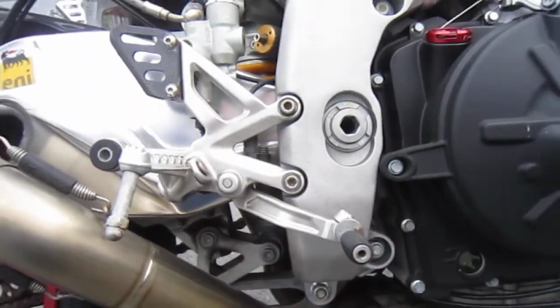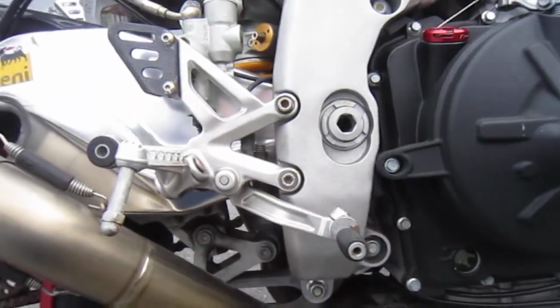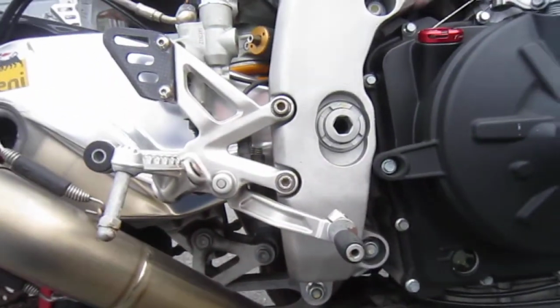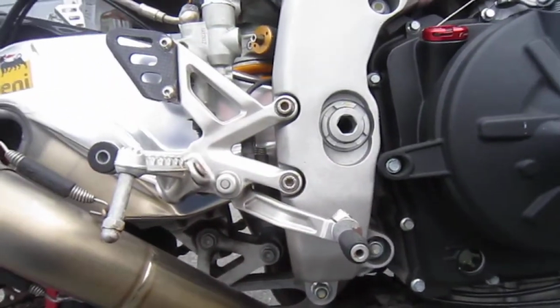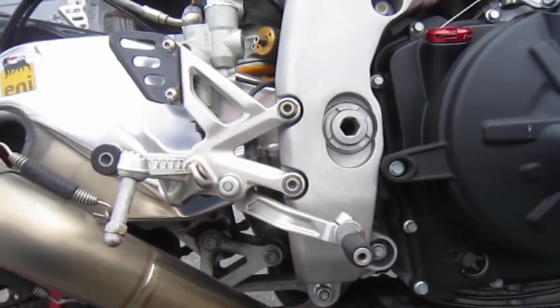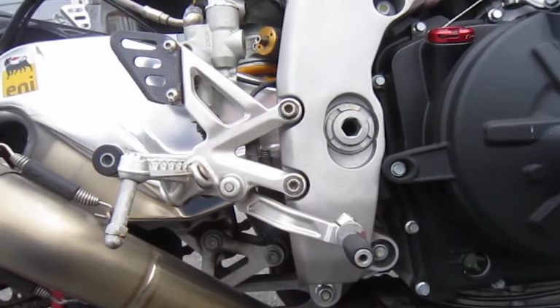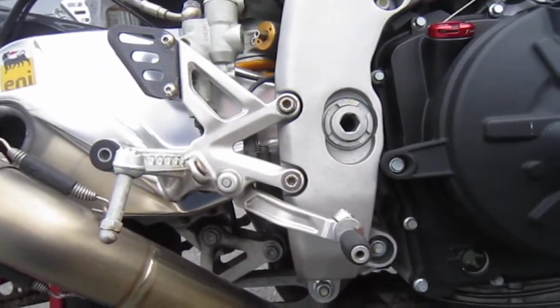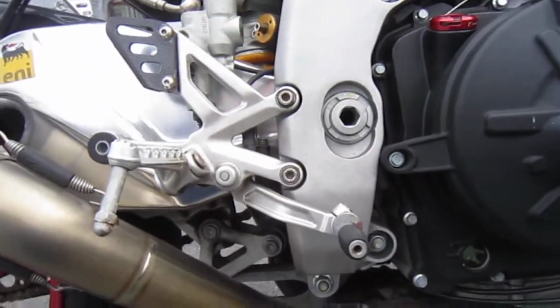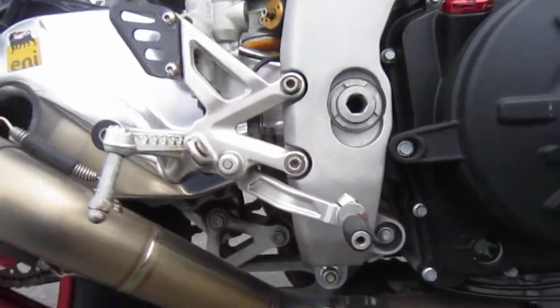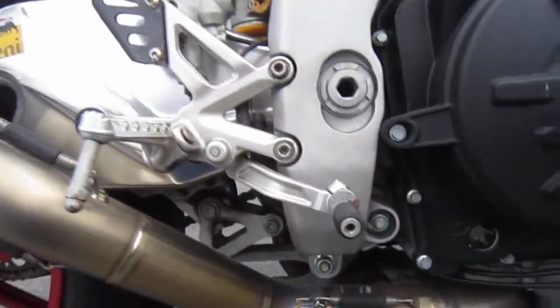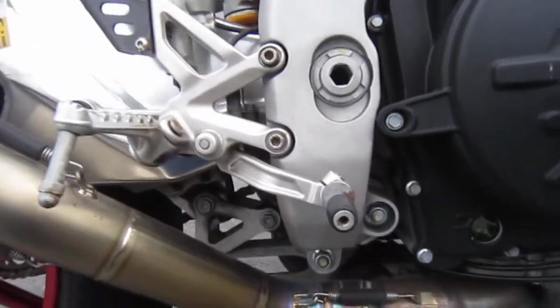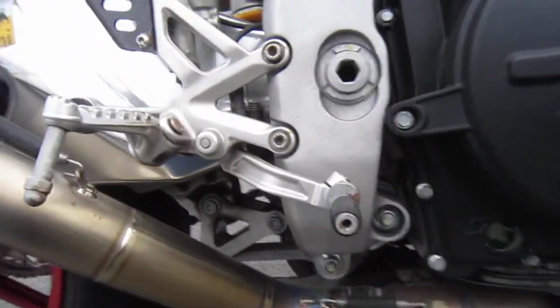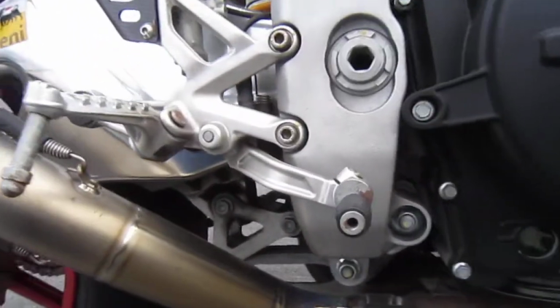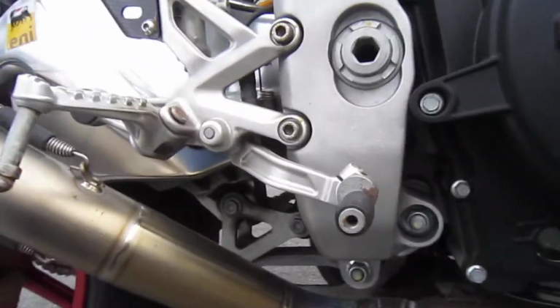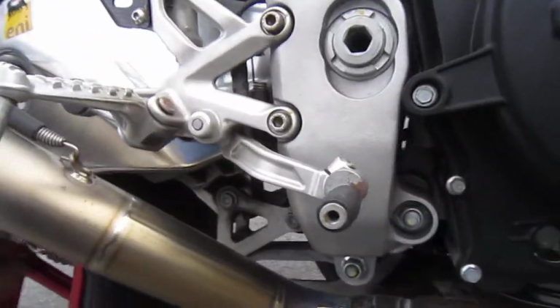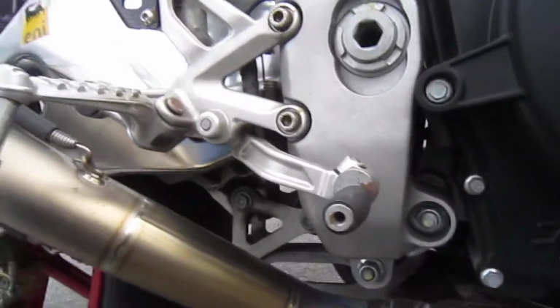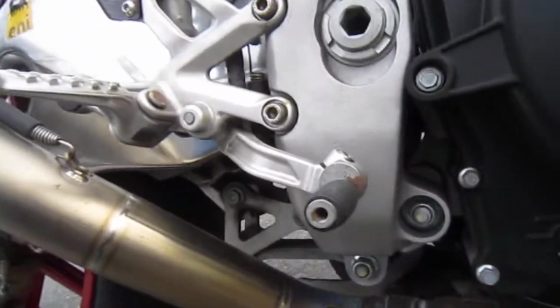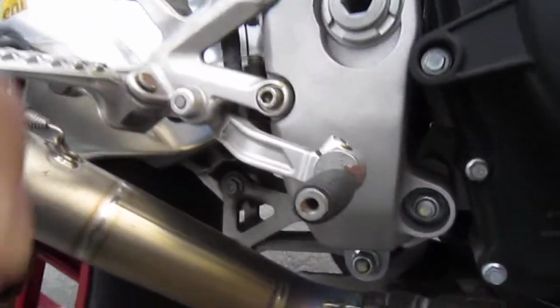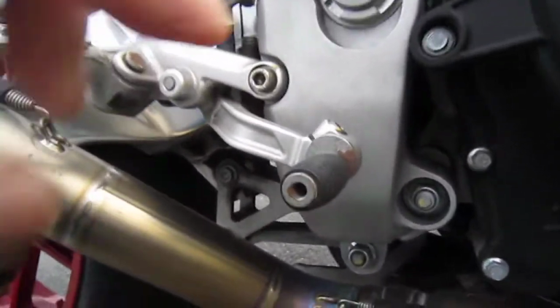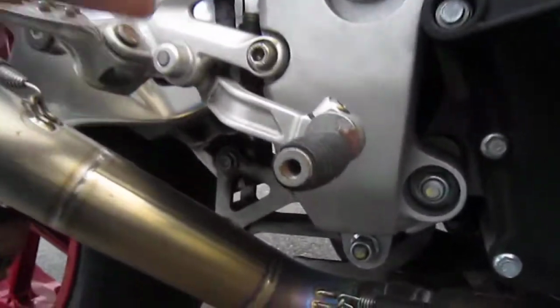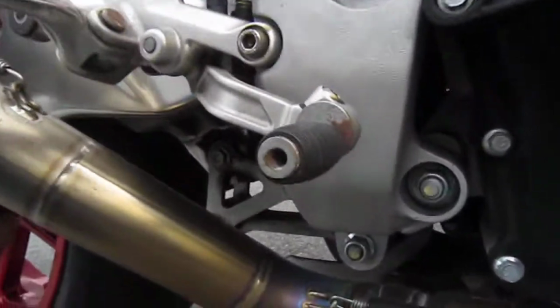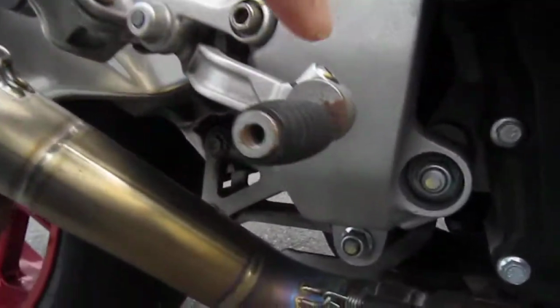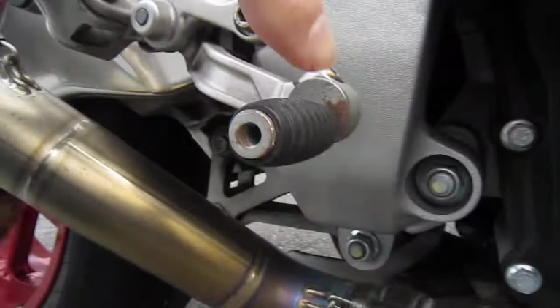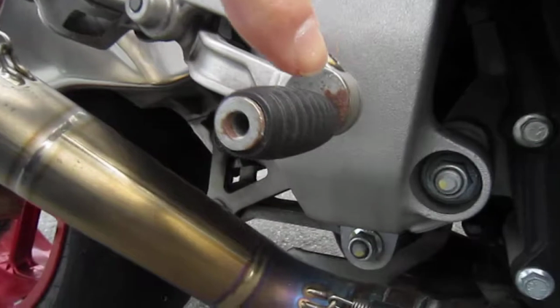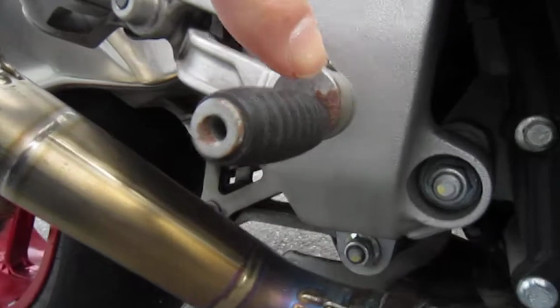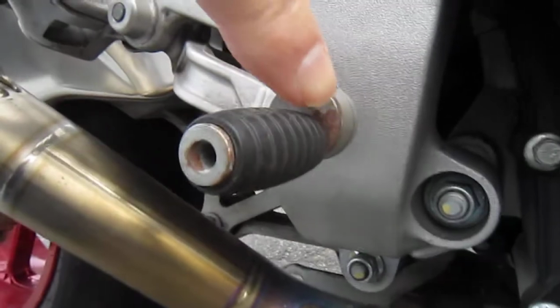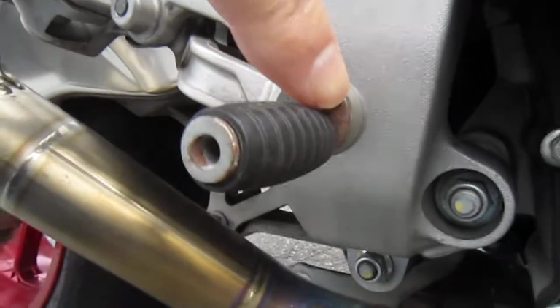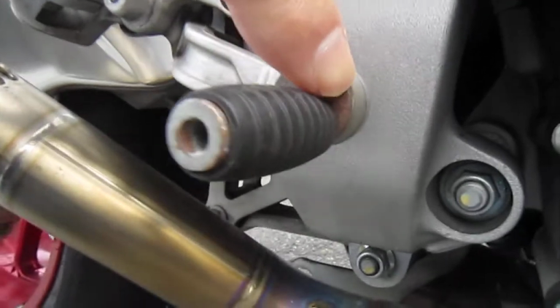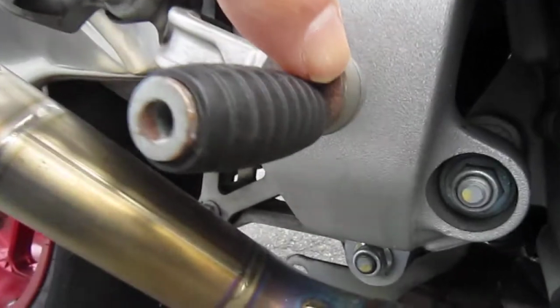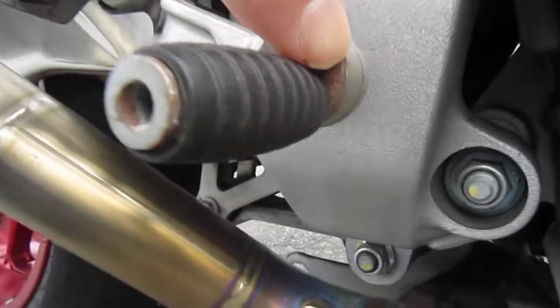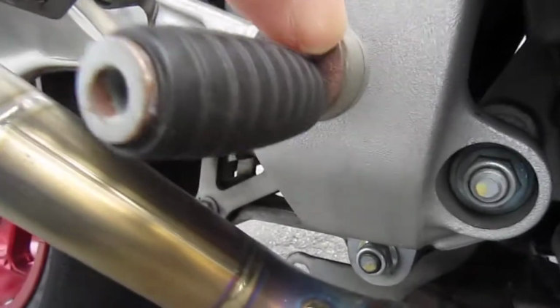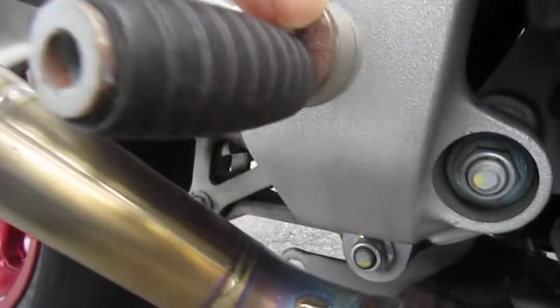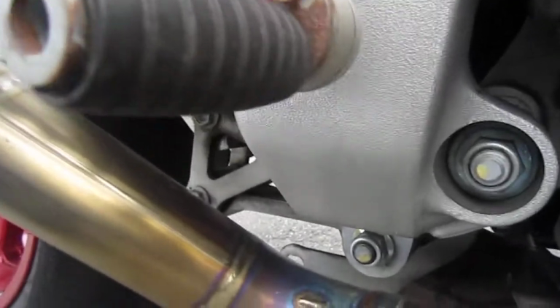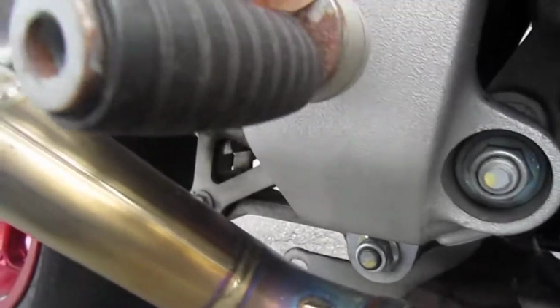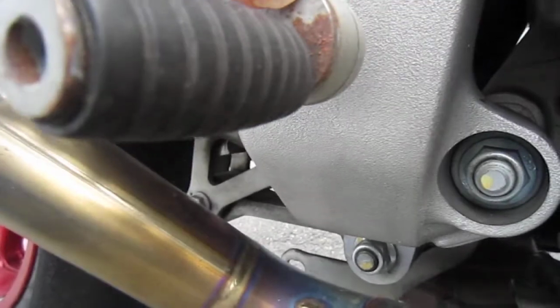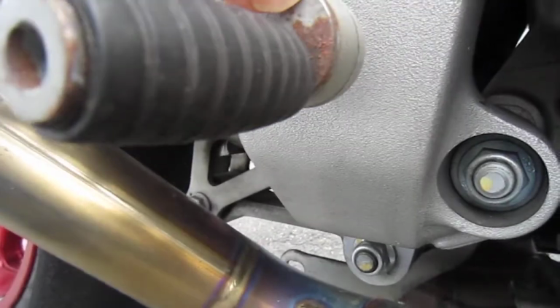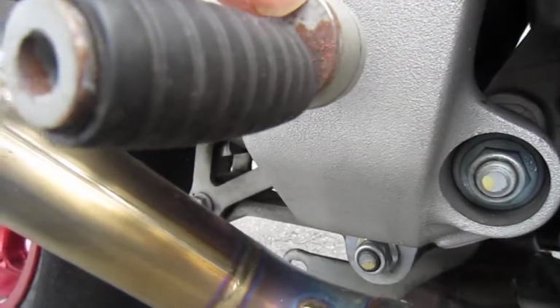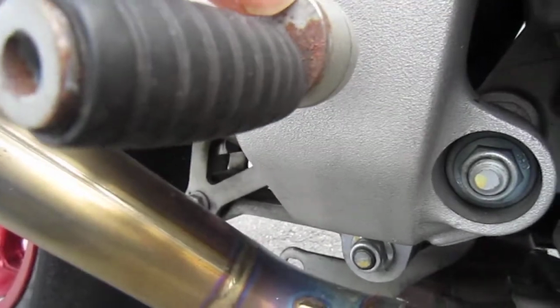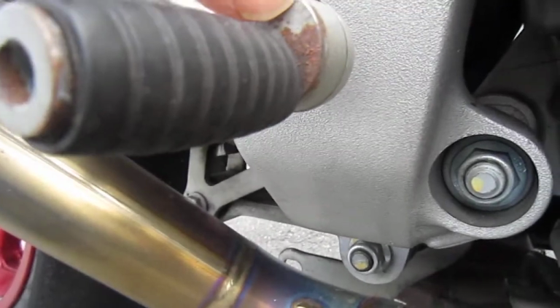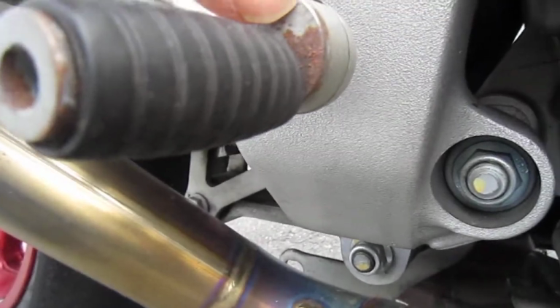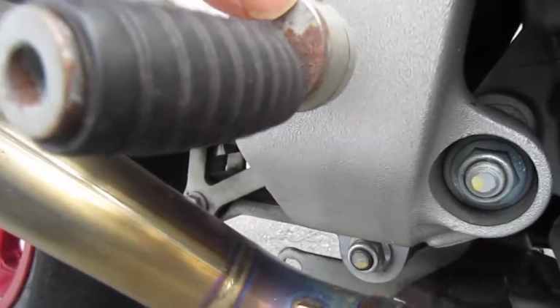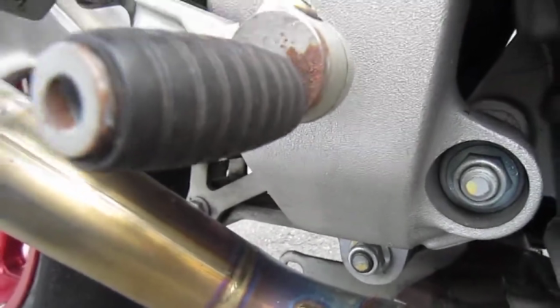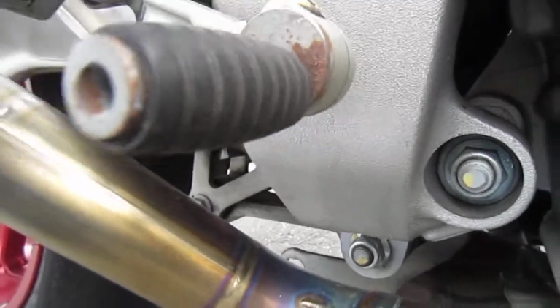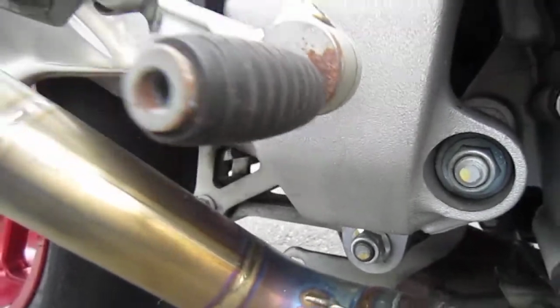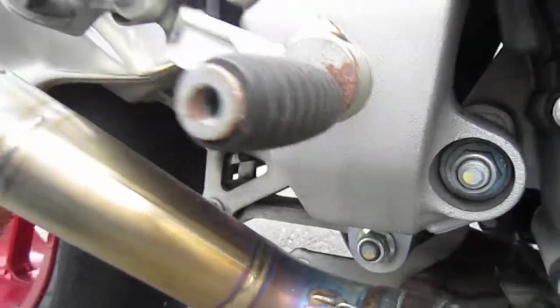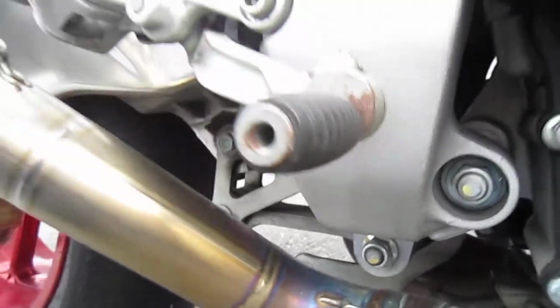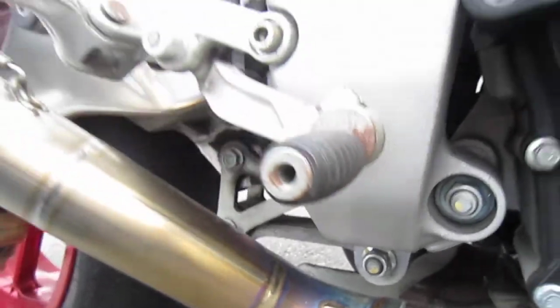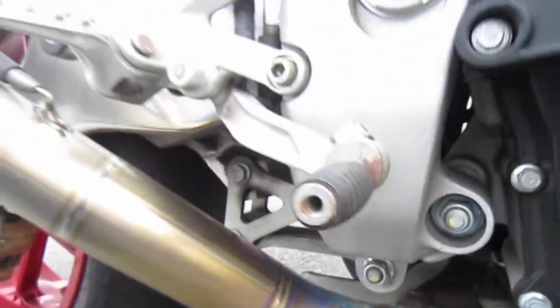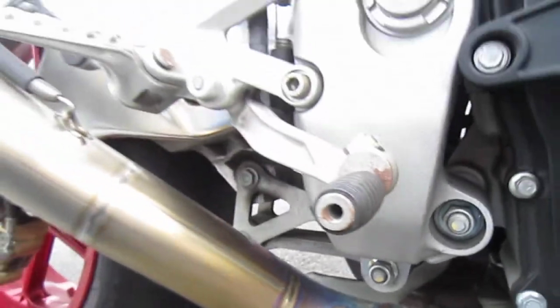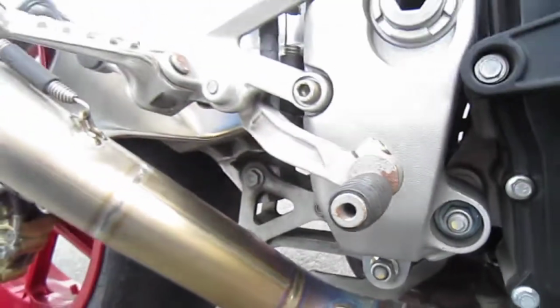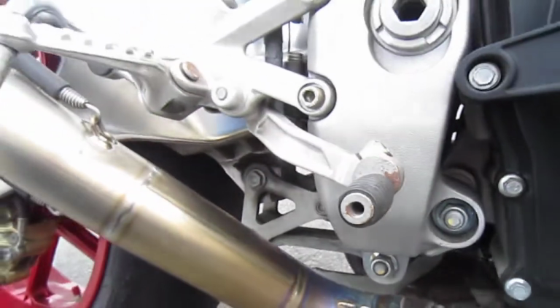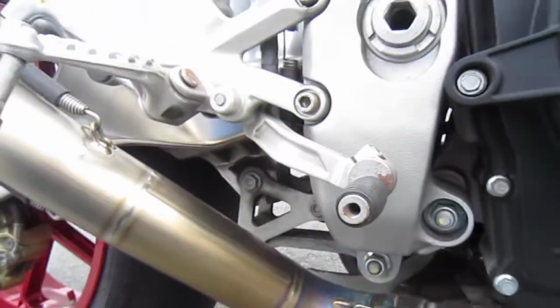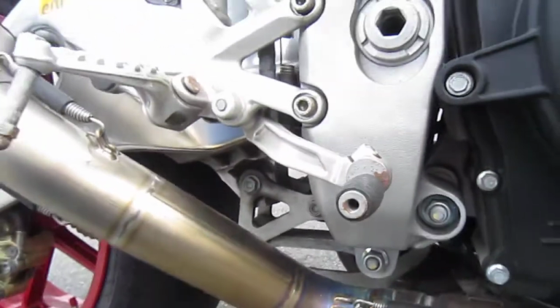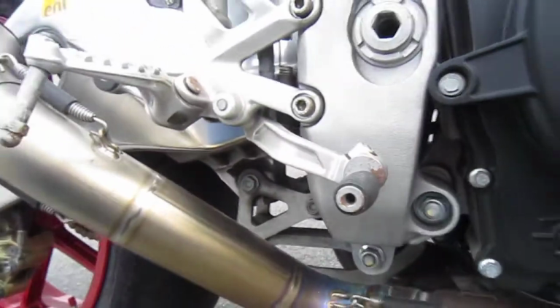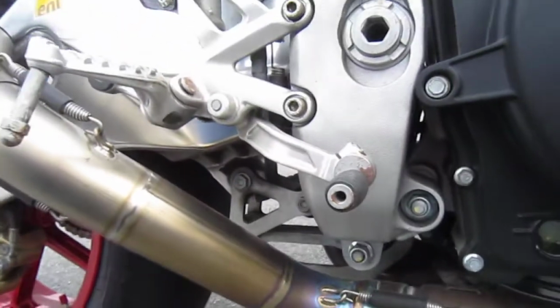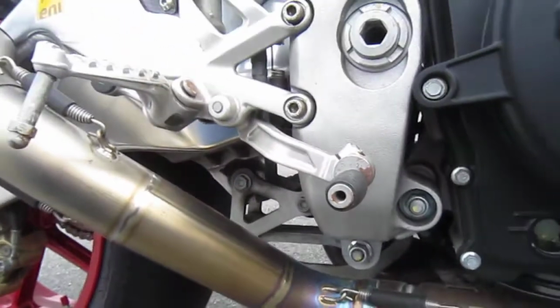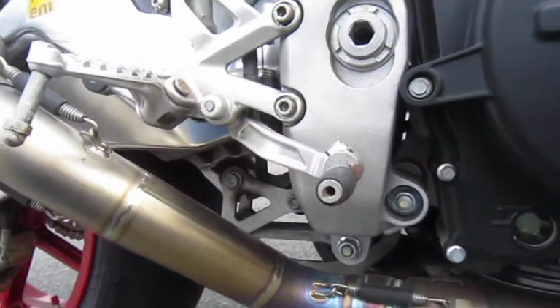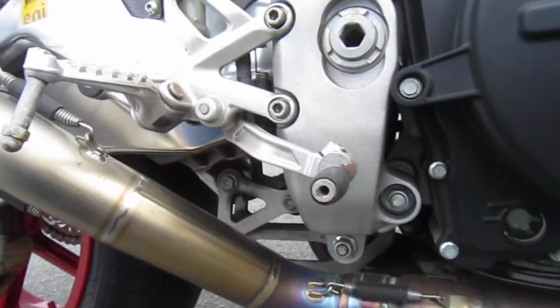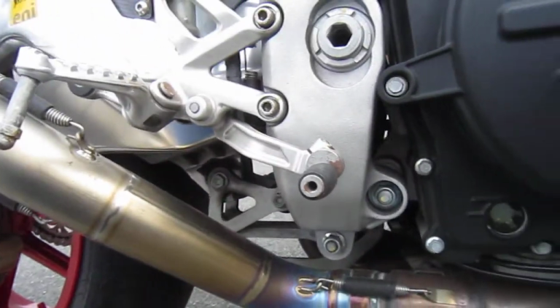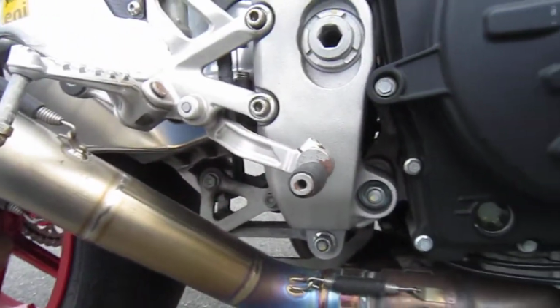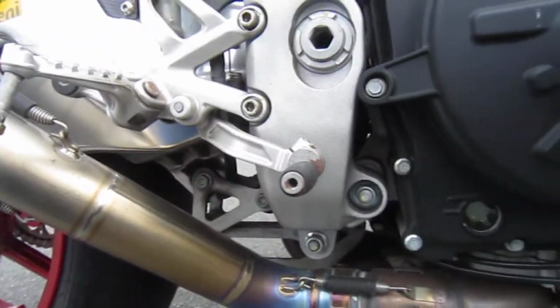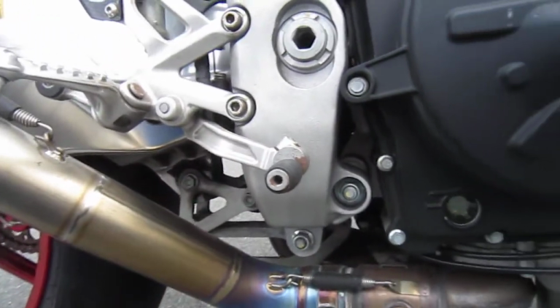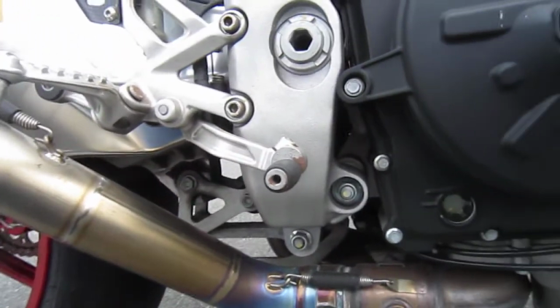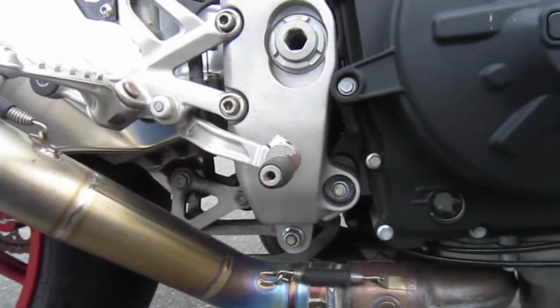The only rust on the bike is right here on the peg. The pegs are made out of crappy metal.